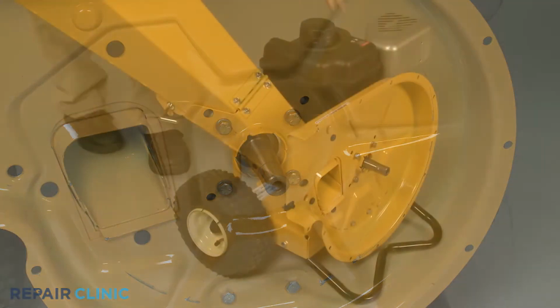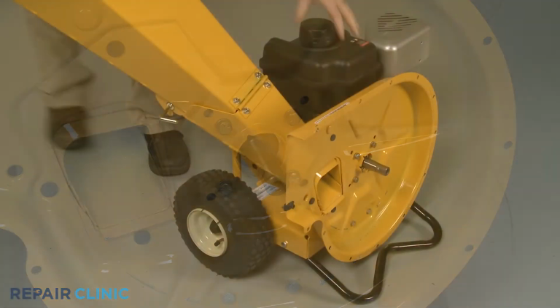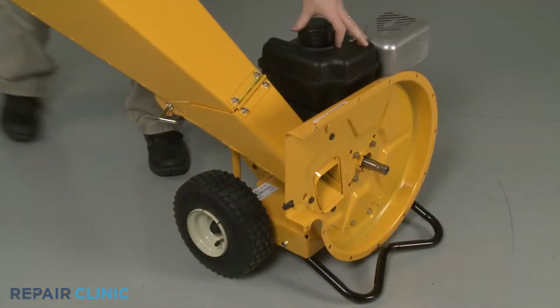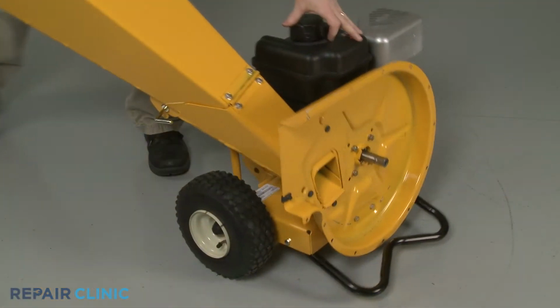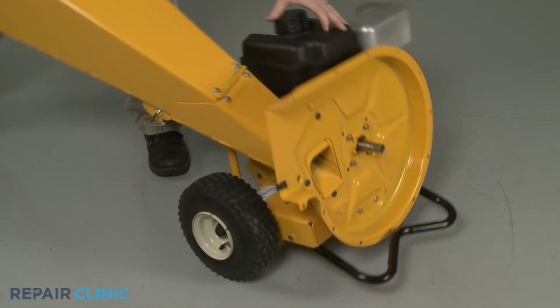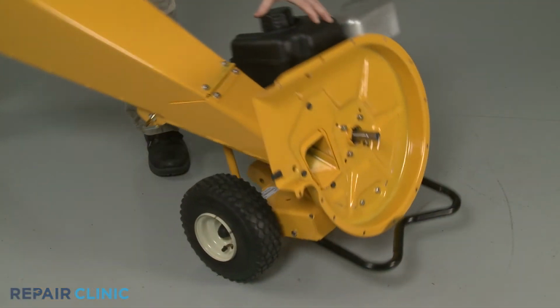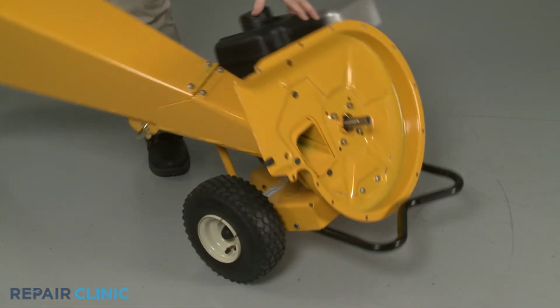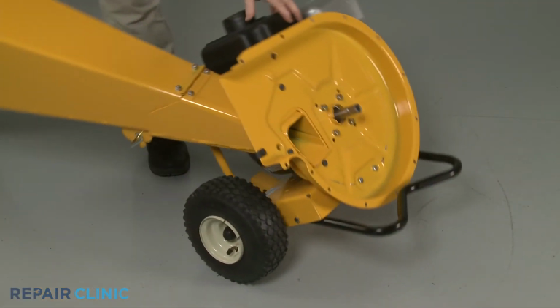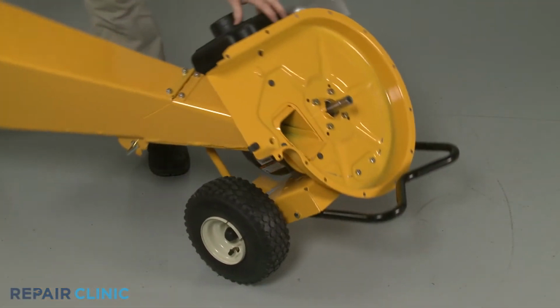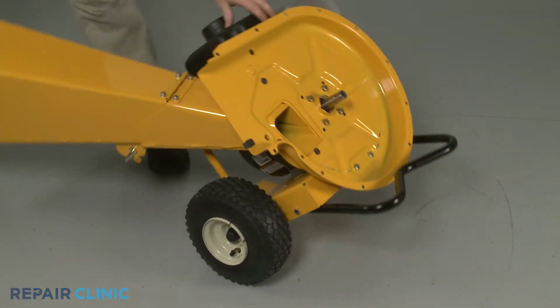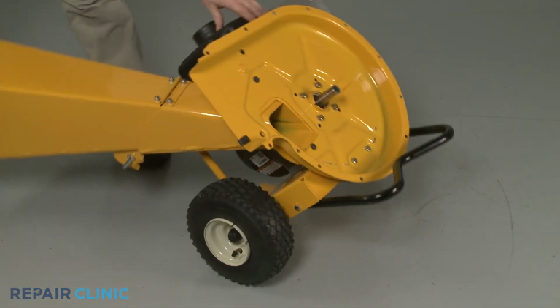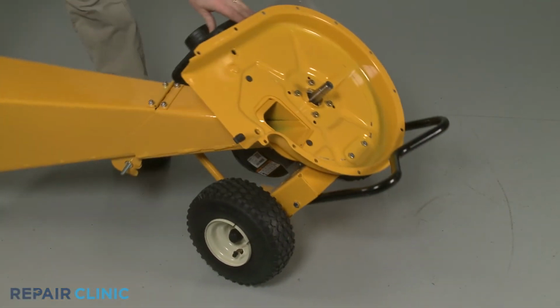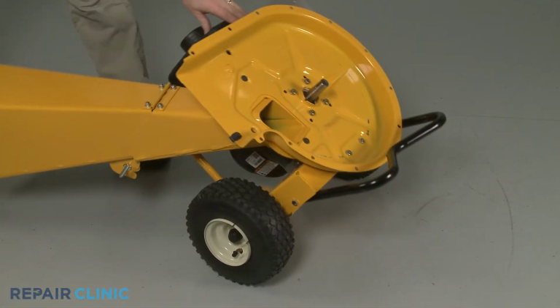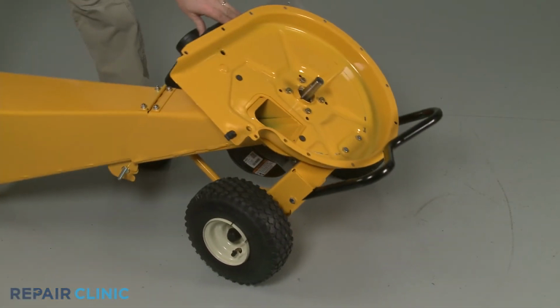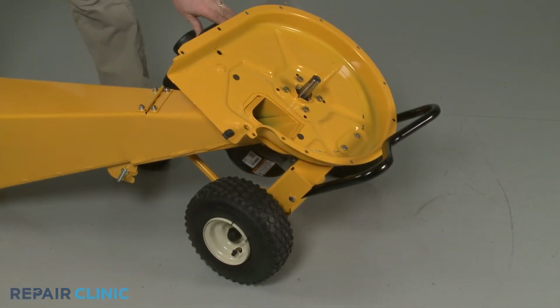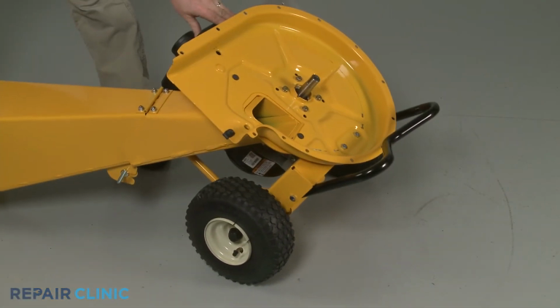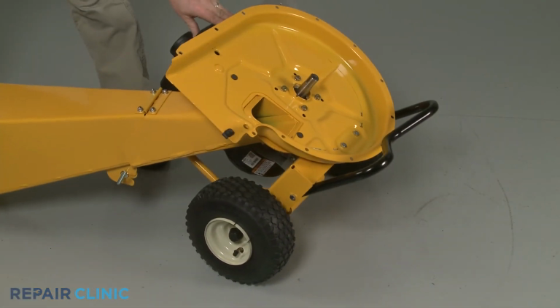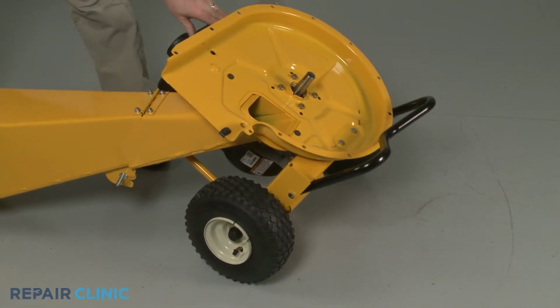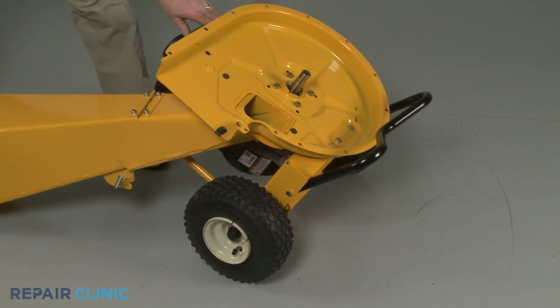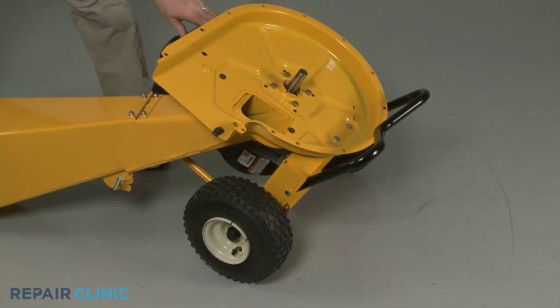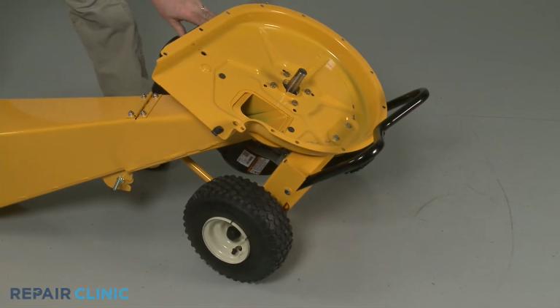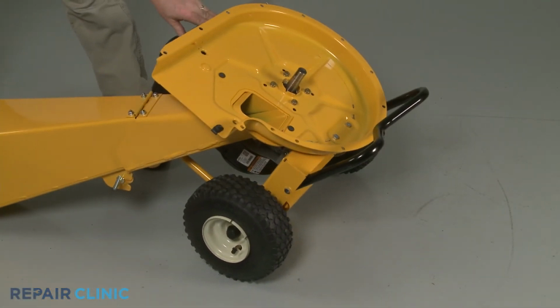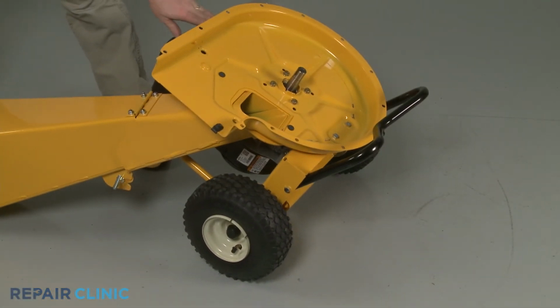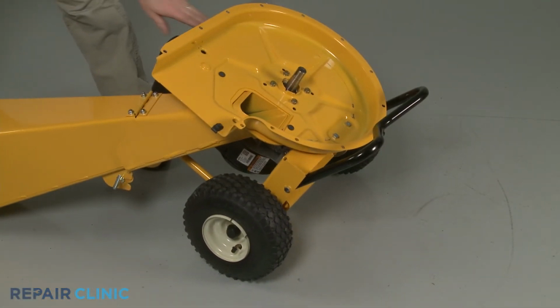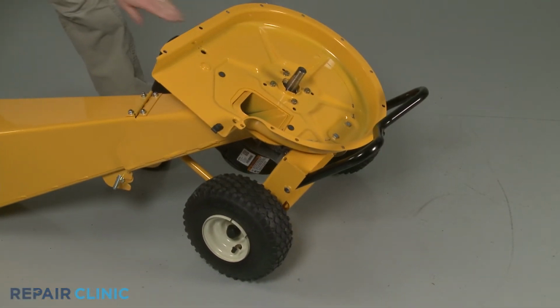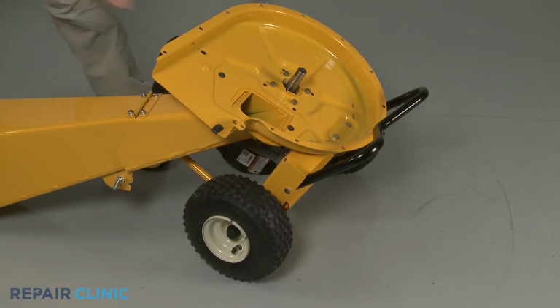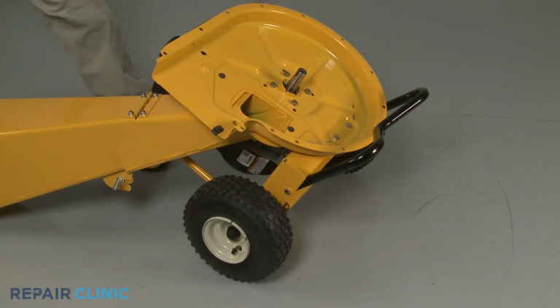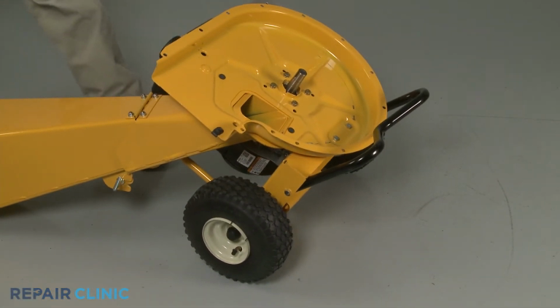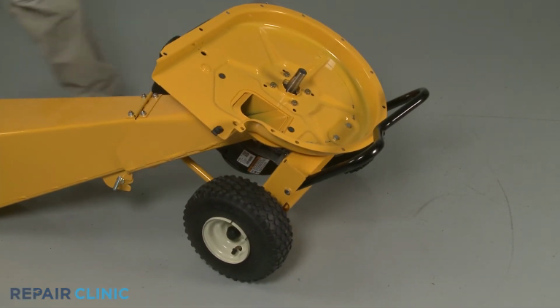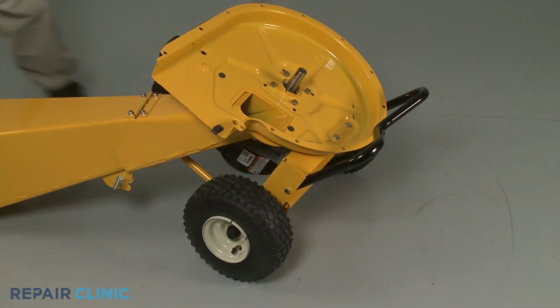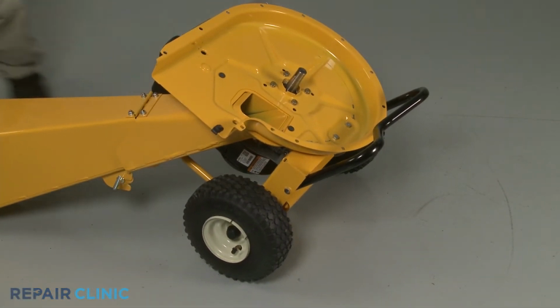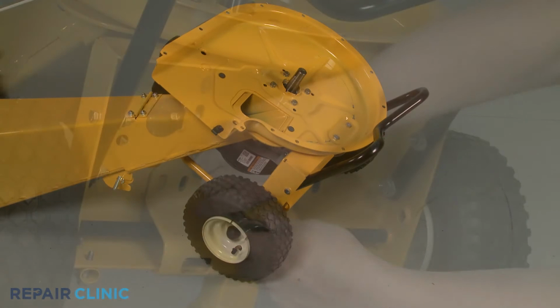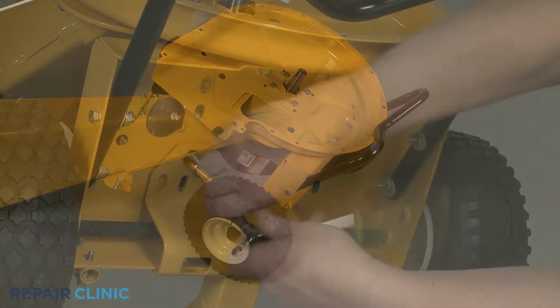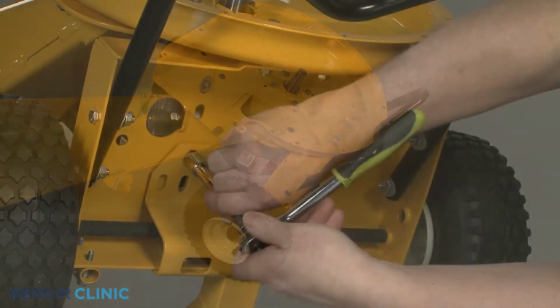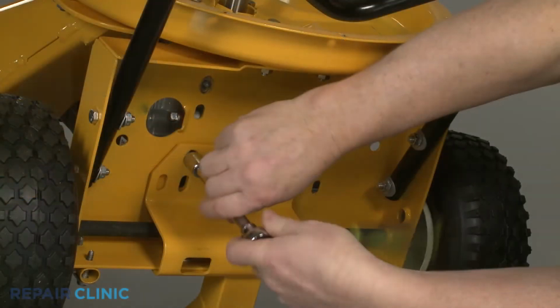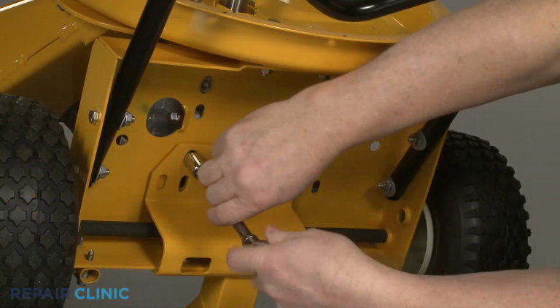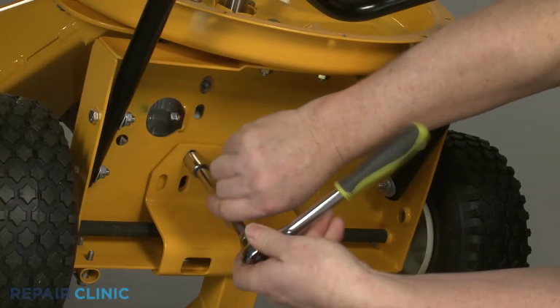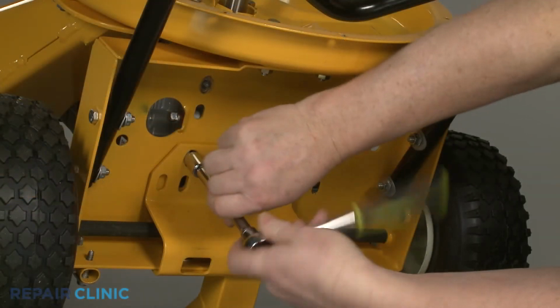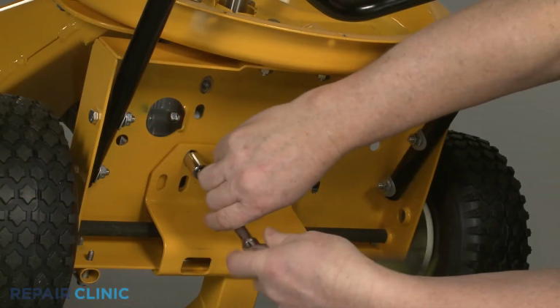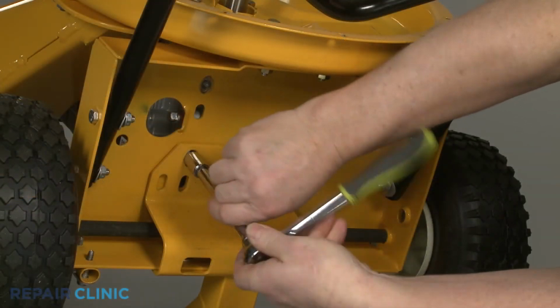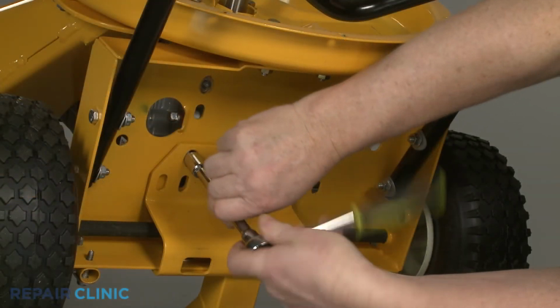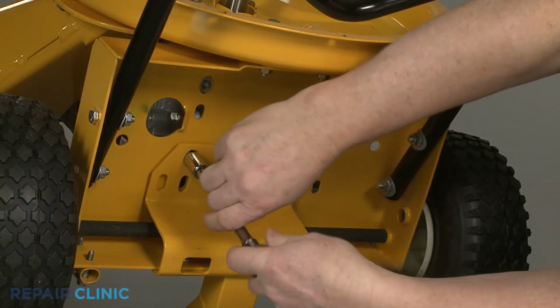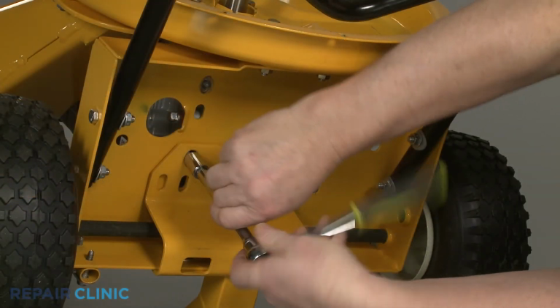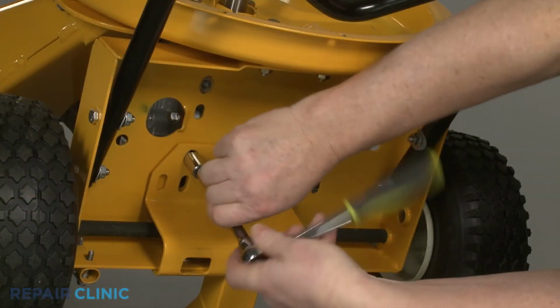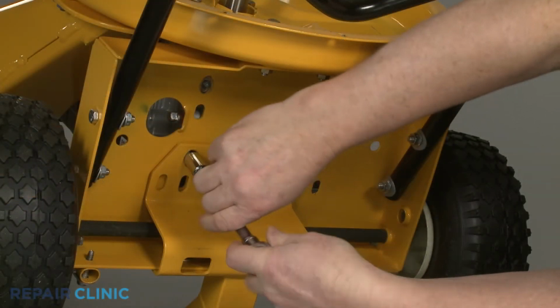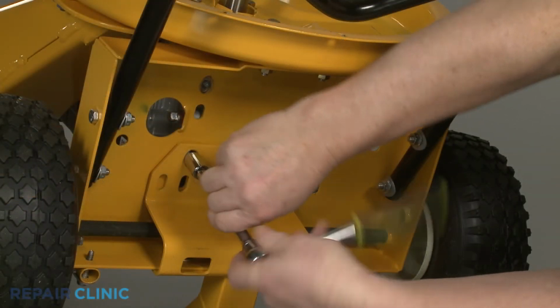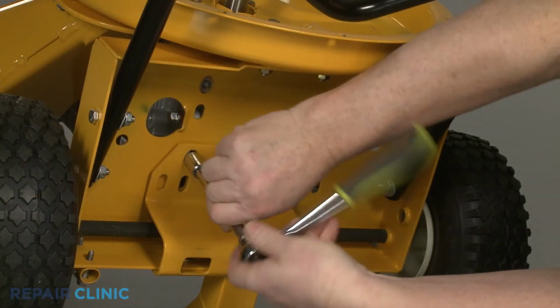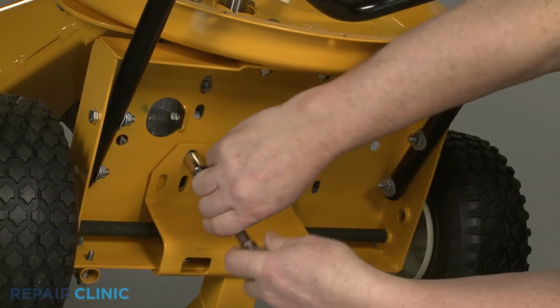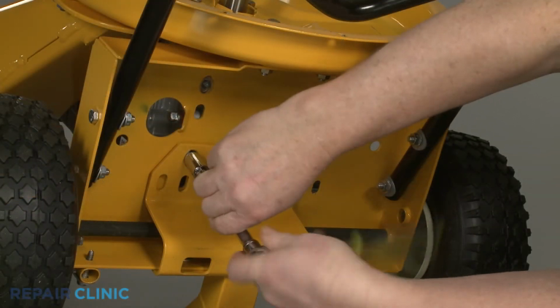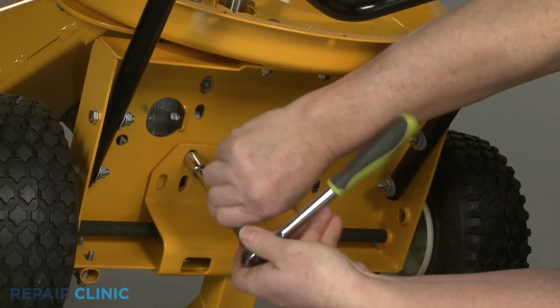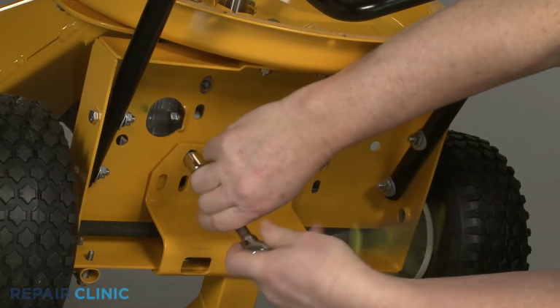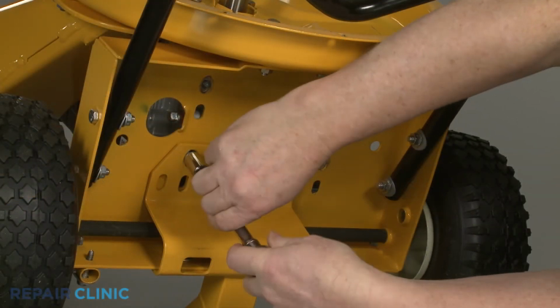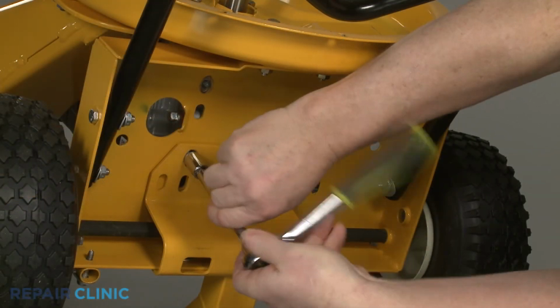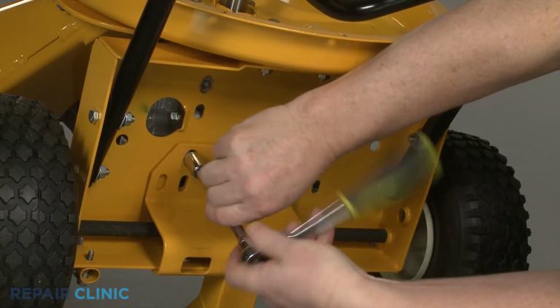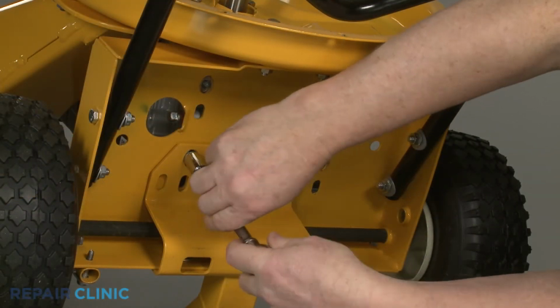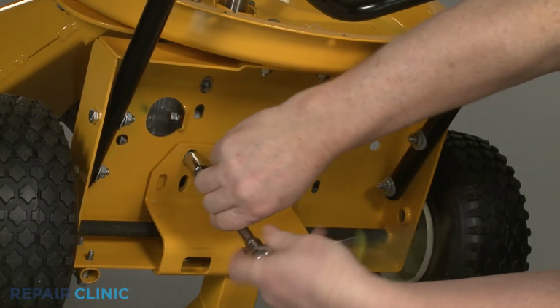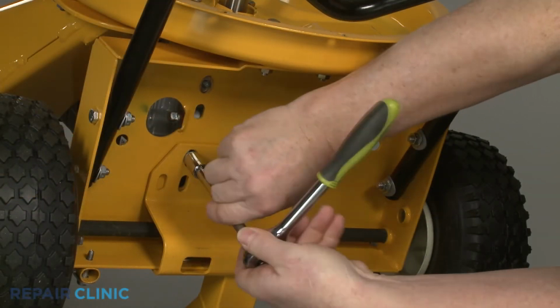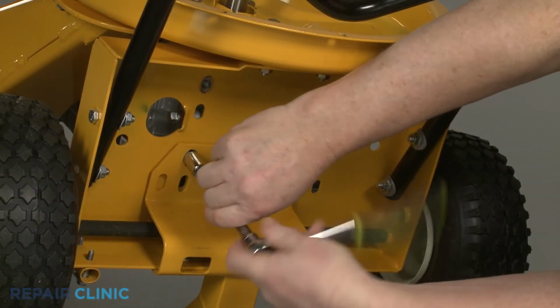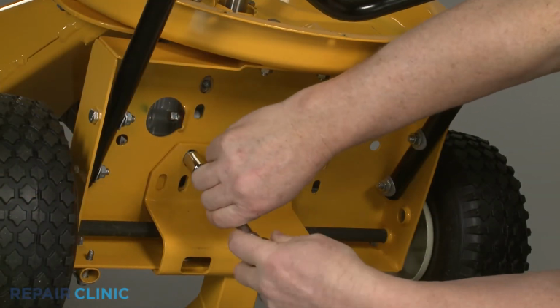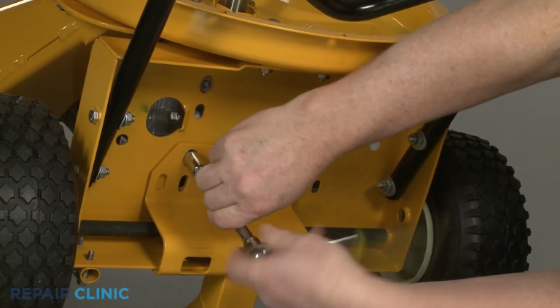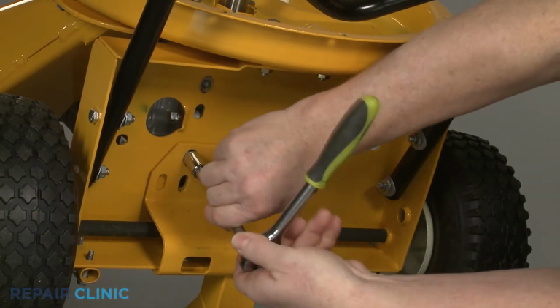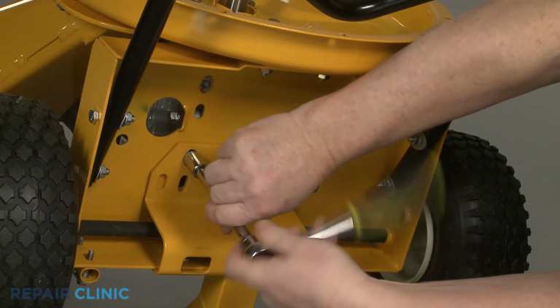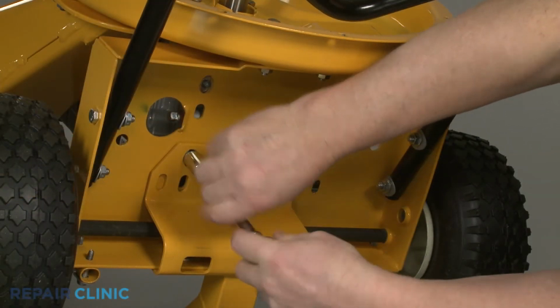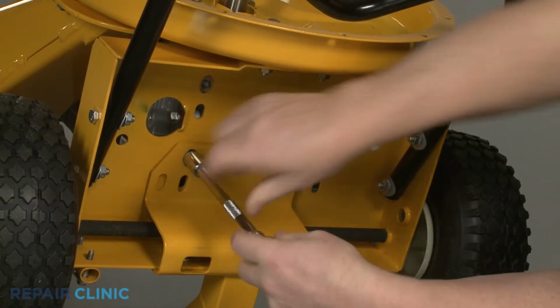Tip the chipper shredder back, then thread and tighten the three mounting bolts to secure the engine base to the base of the chipper shredder.